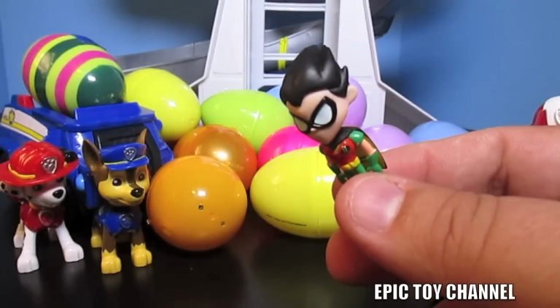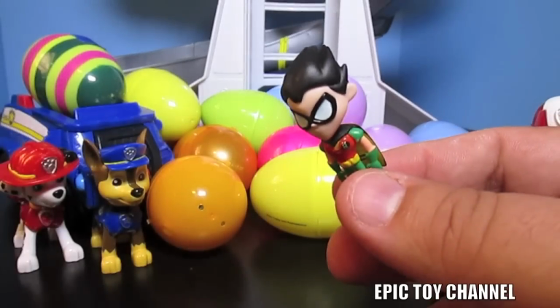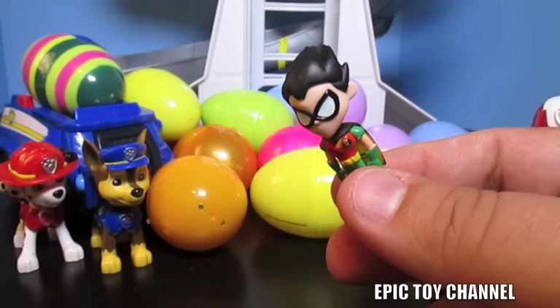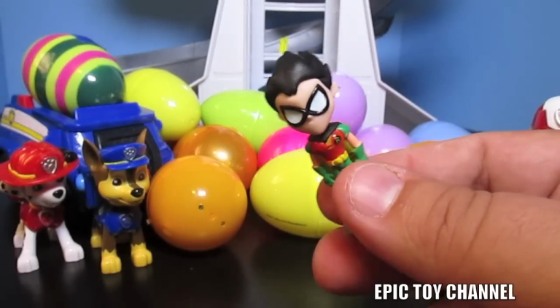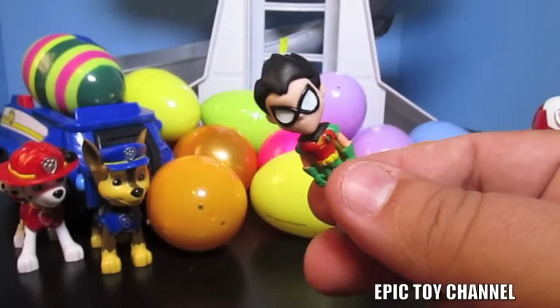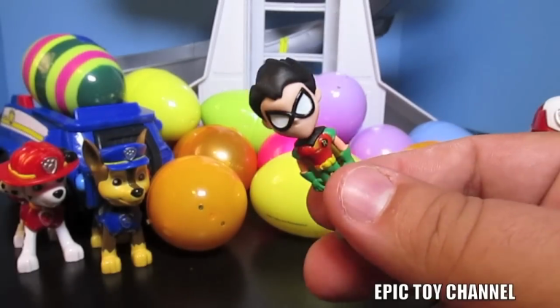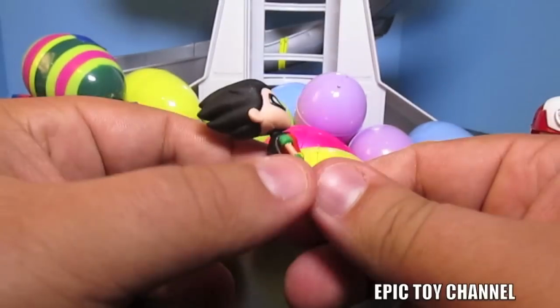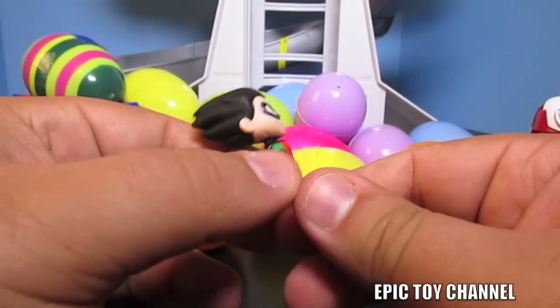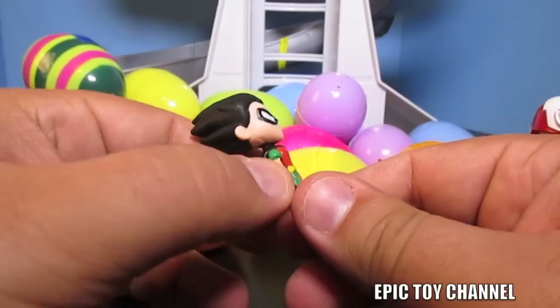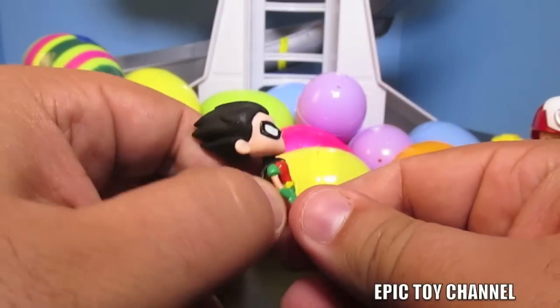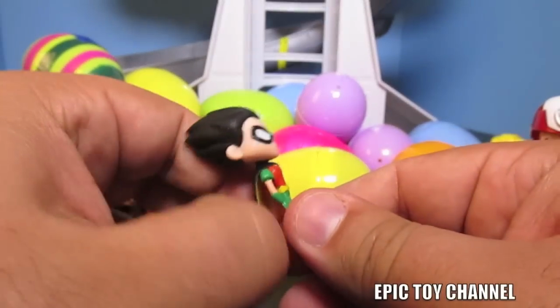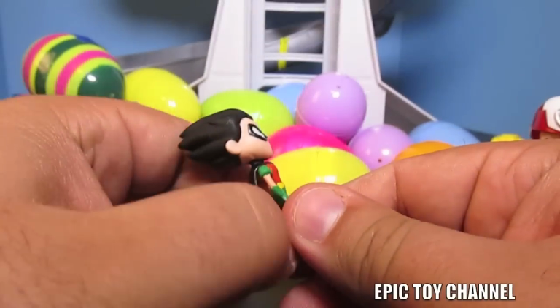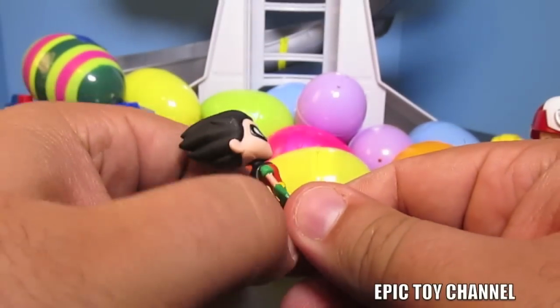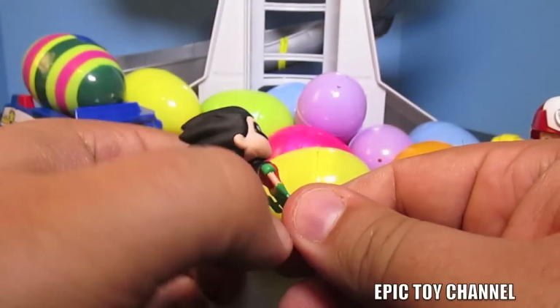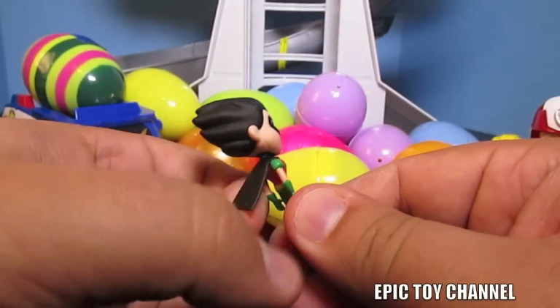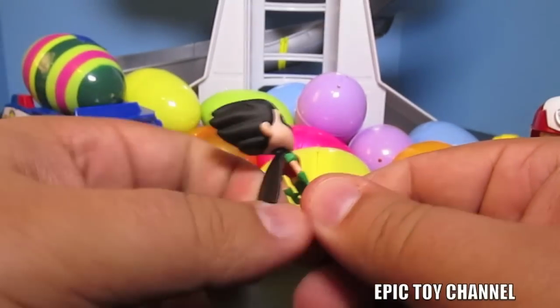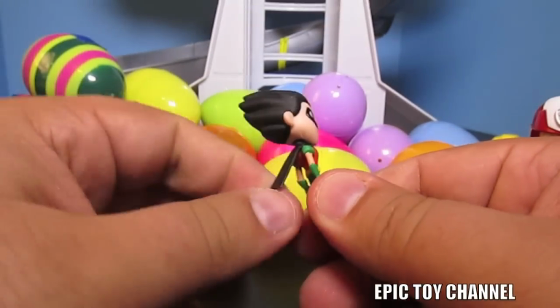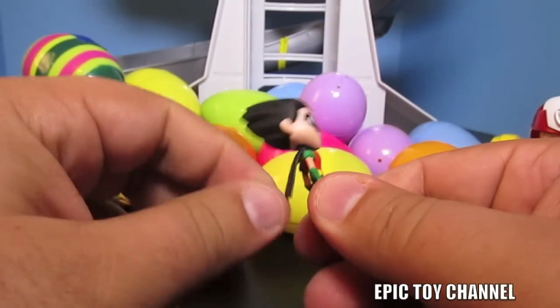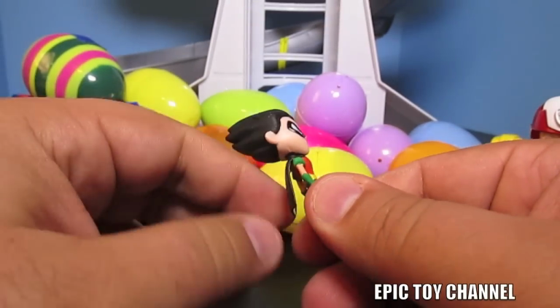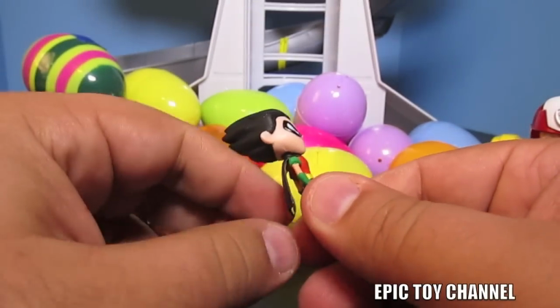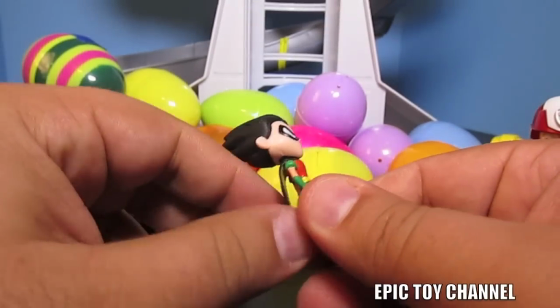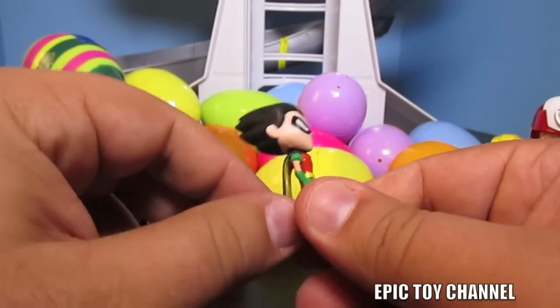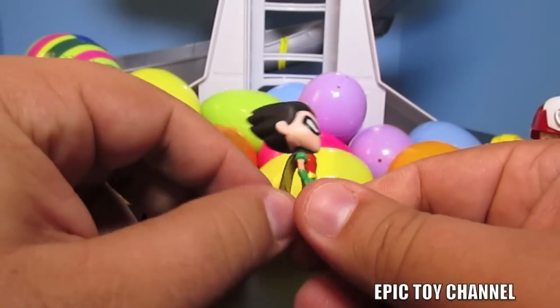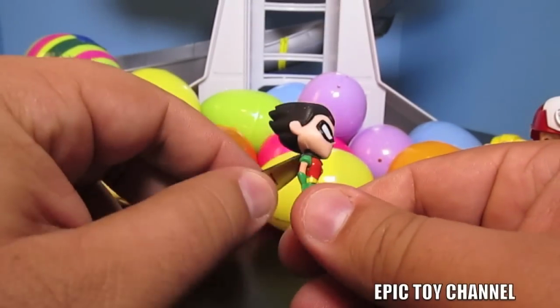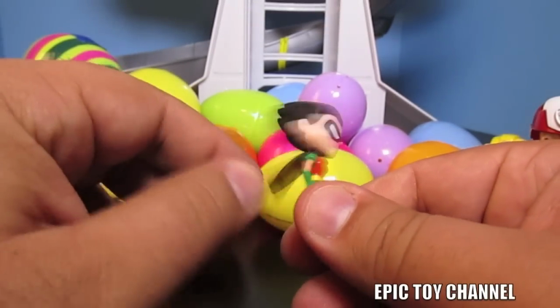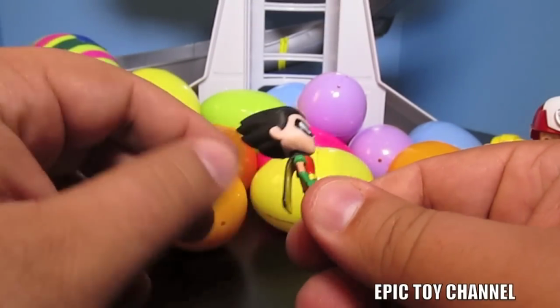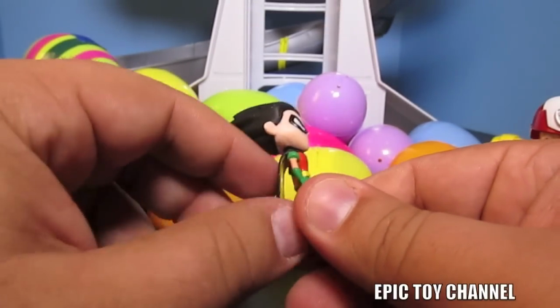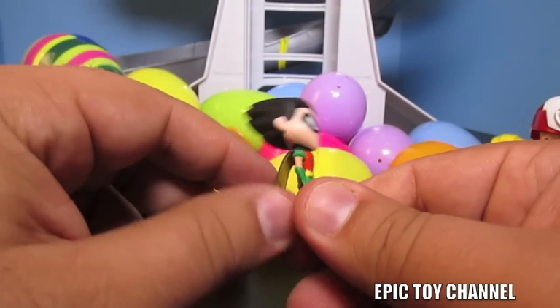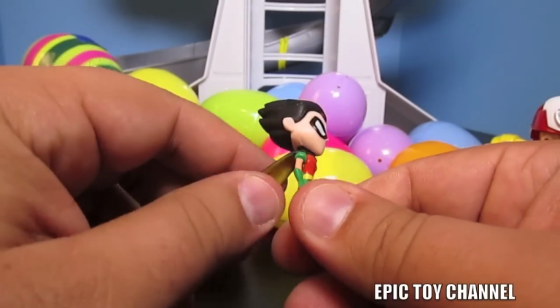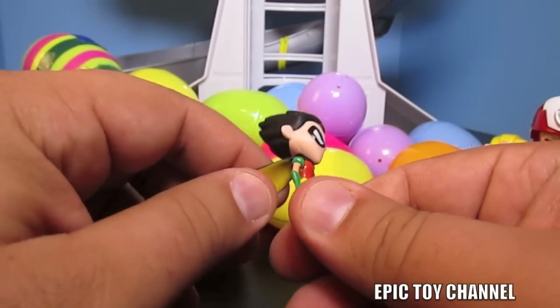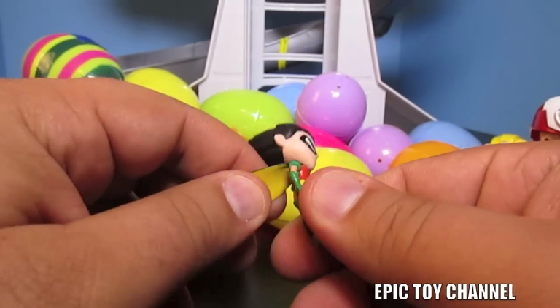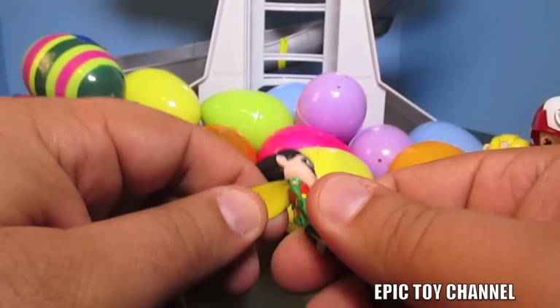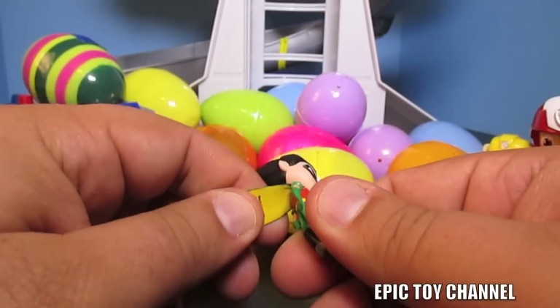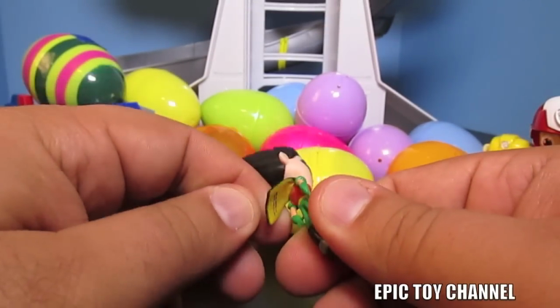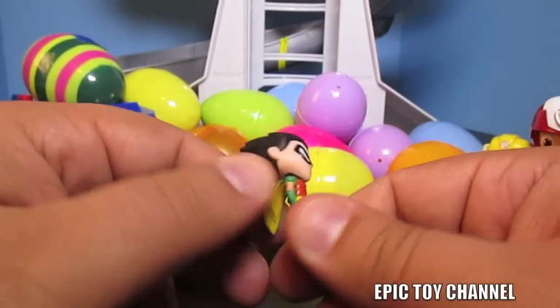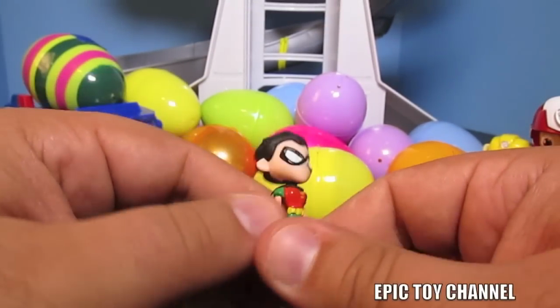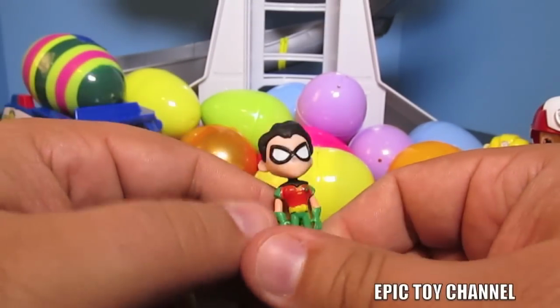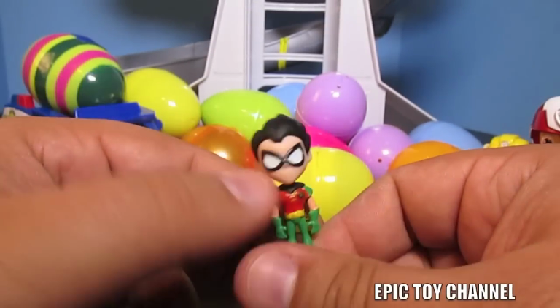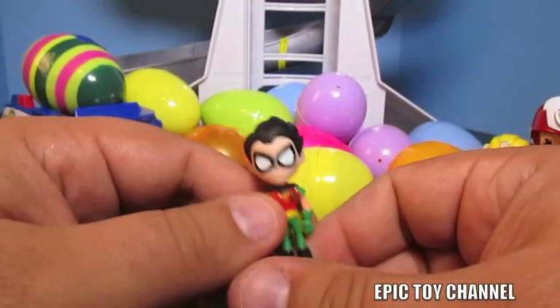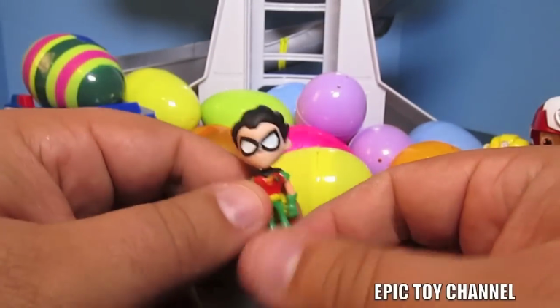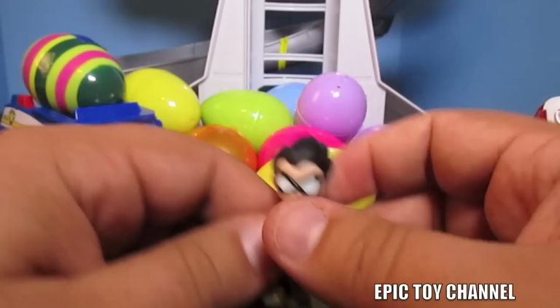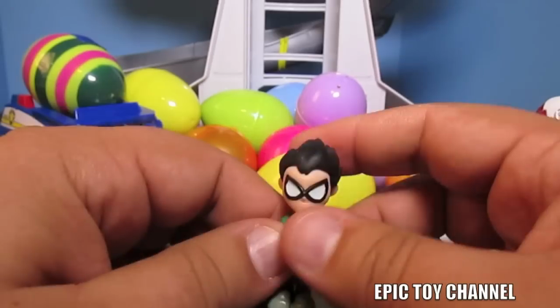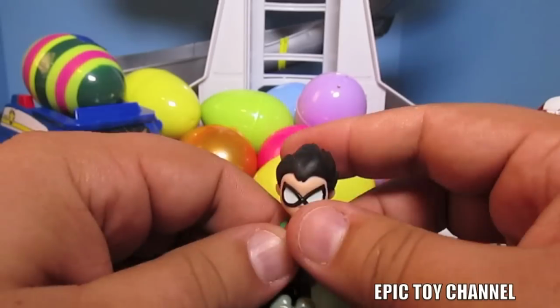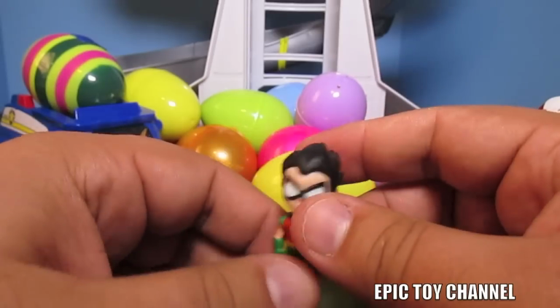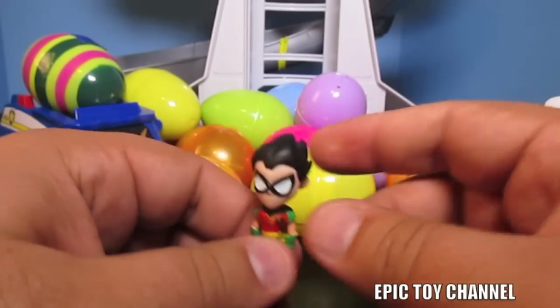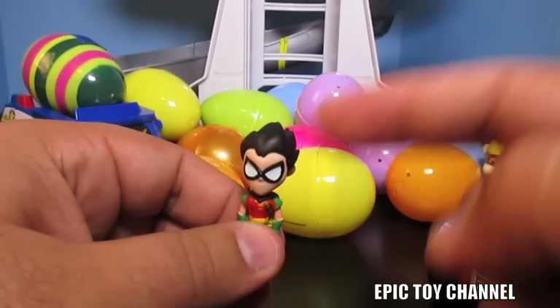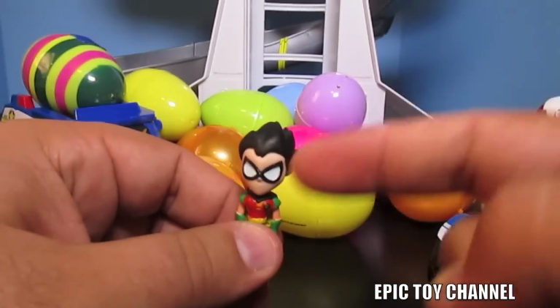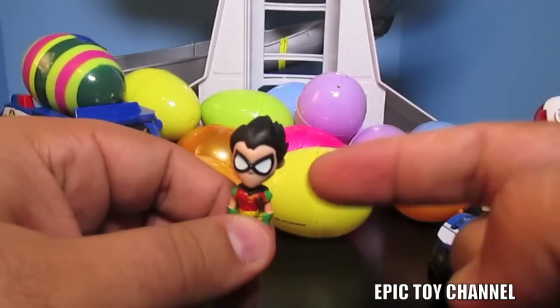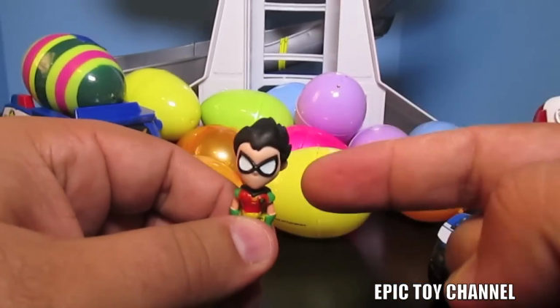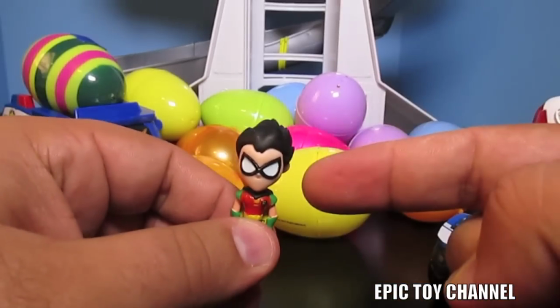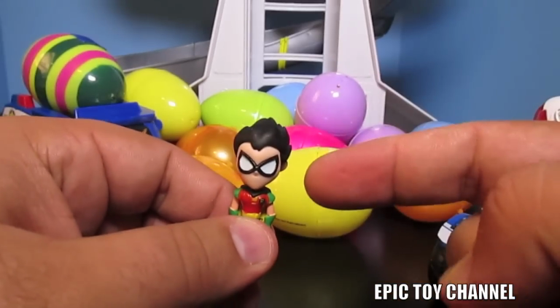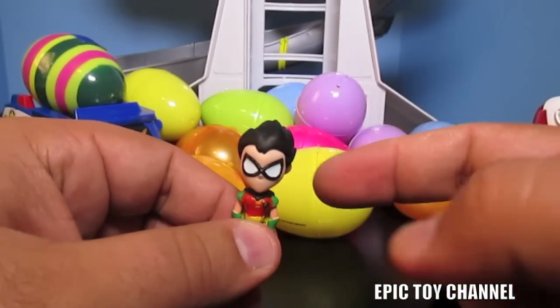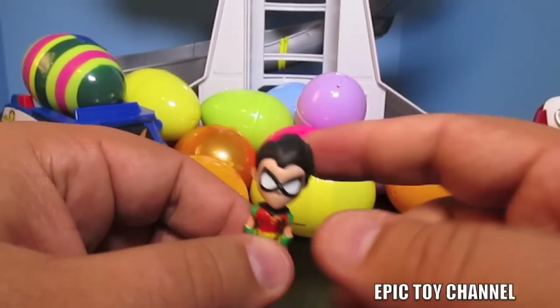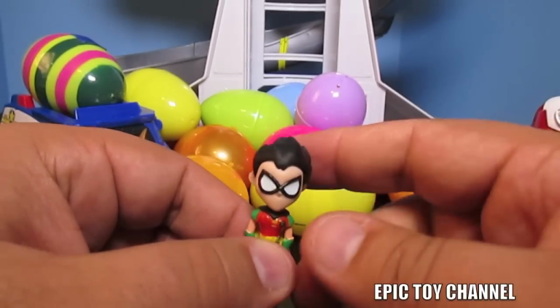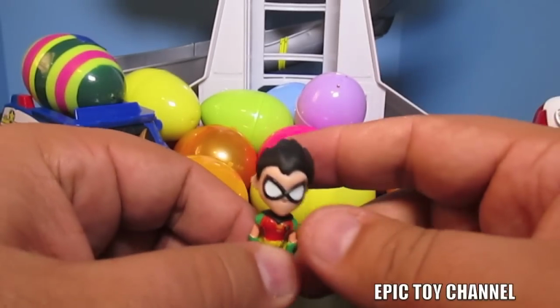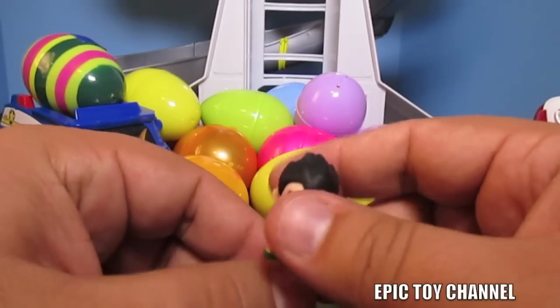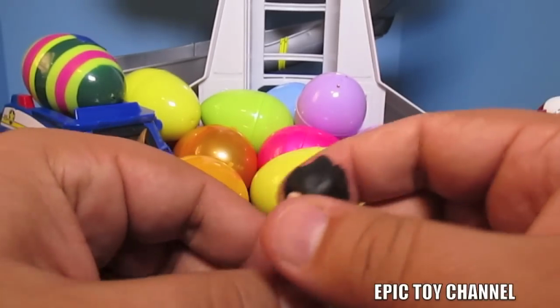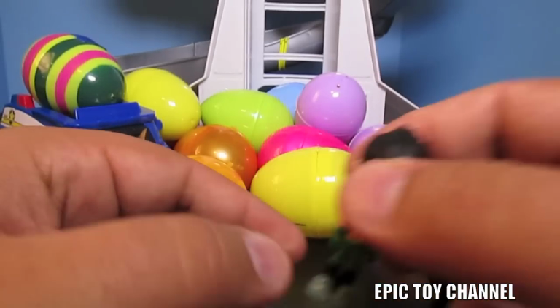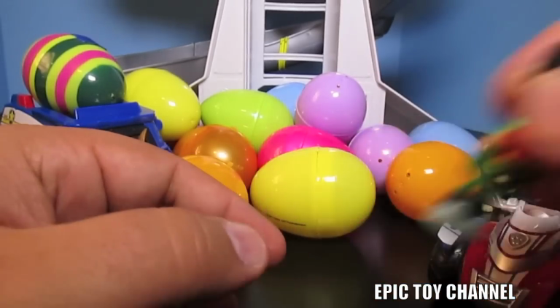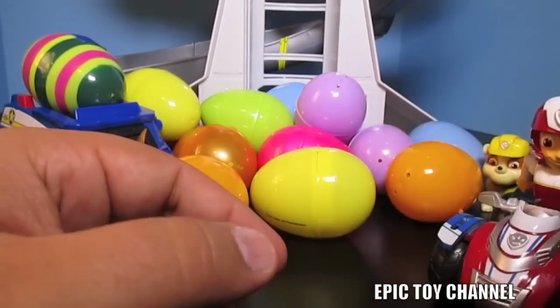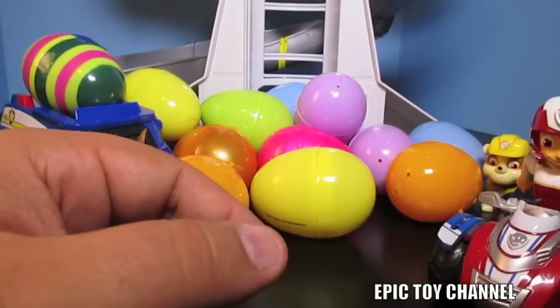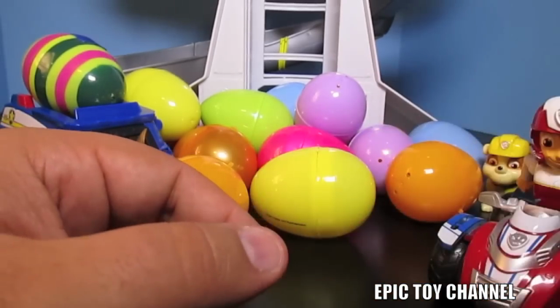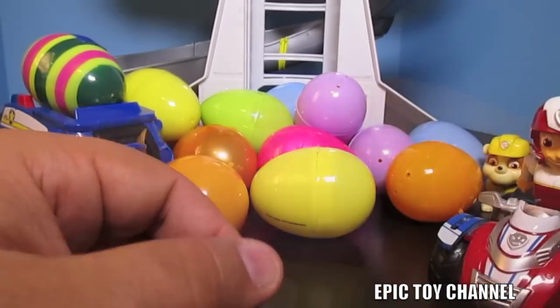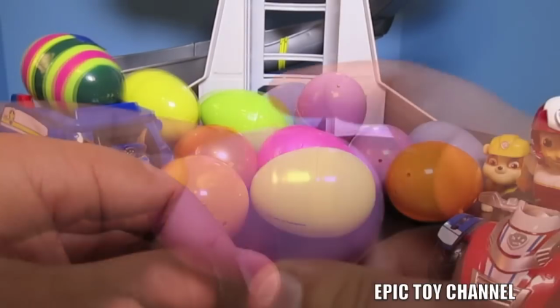Robin! So cool. We're going to get a bunch of Teen Titans Go toys on Epic Toy Channel, so if you like Teen Titans Go, head over to Epic Toy Channel.